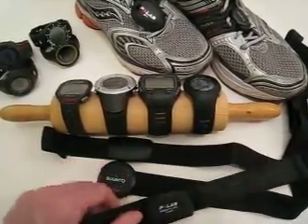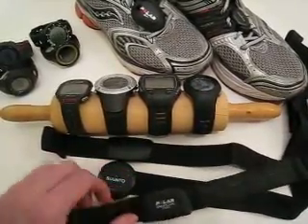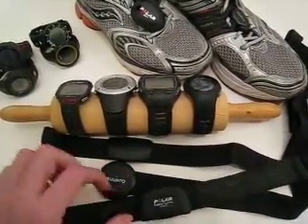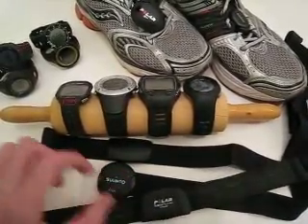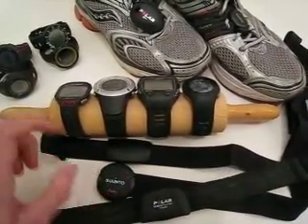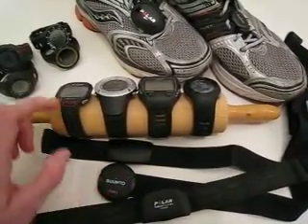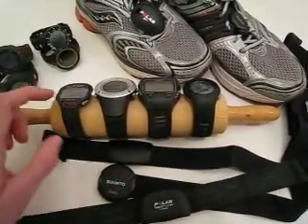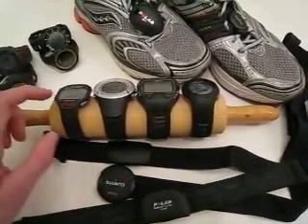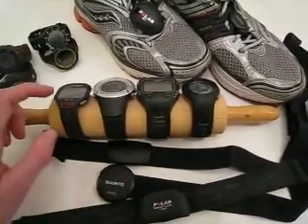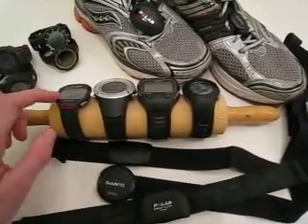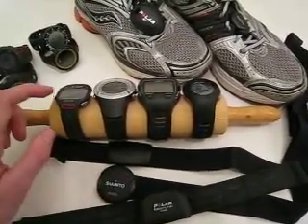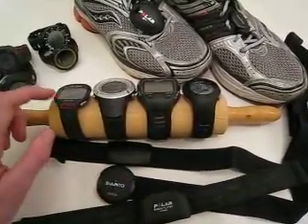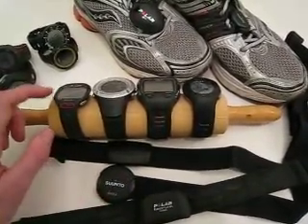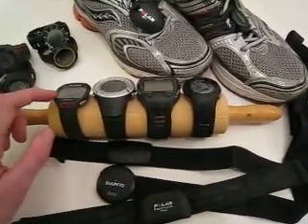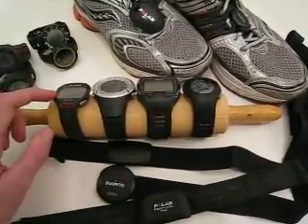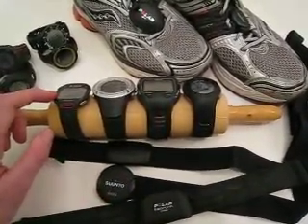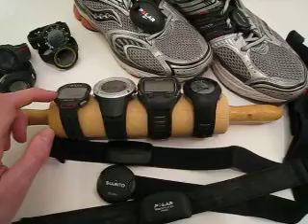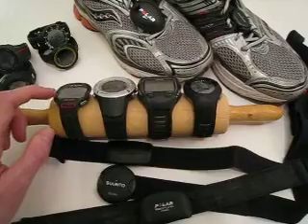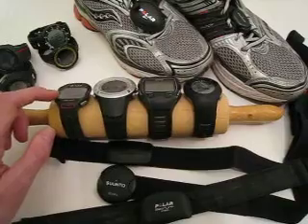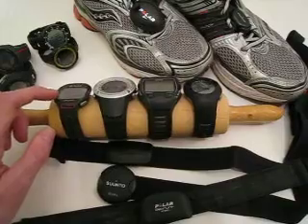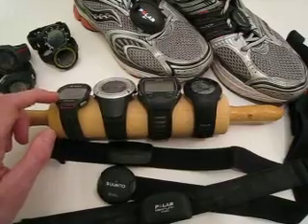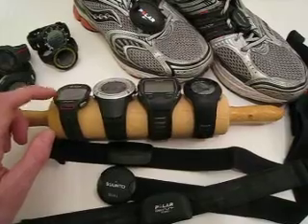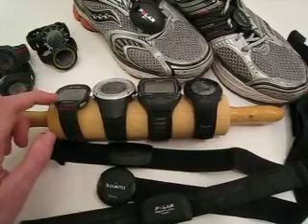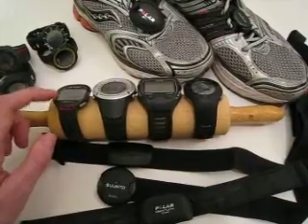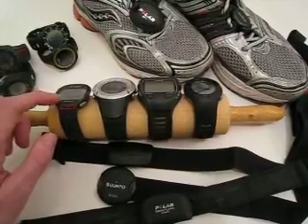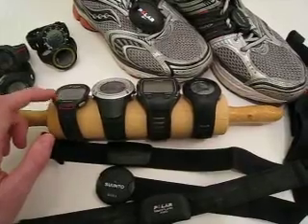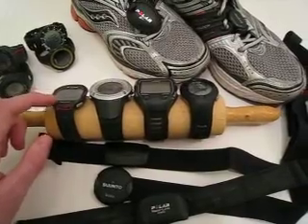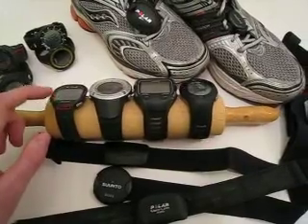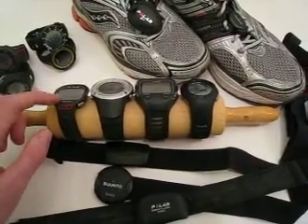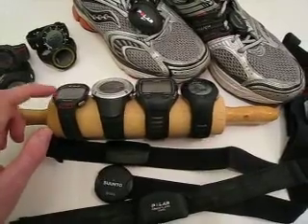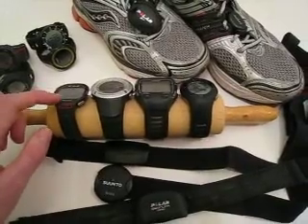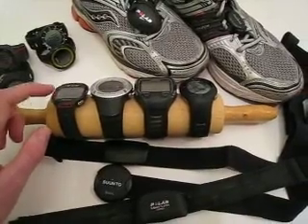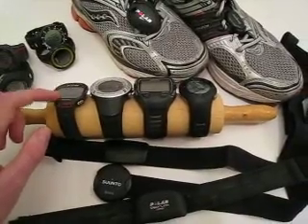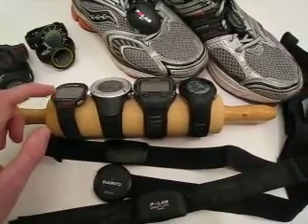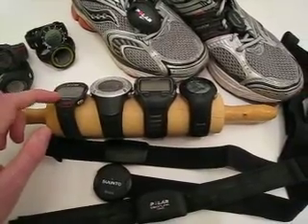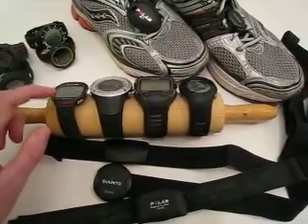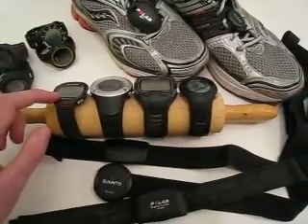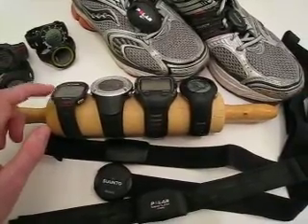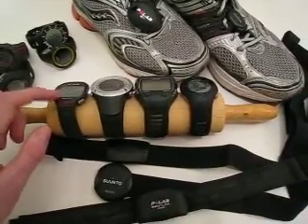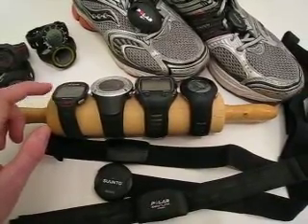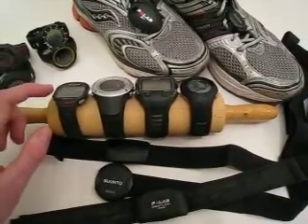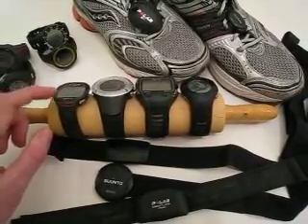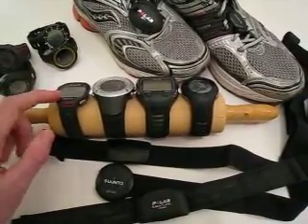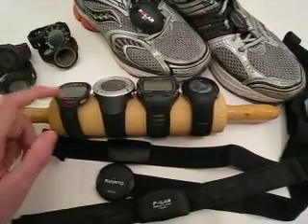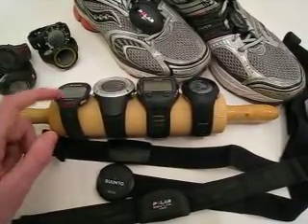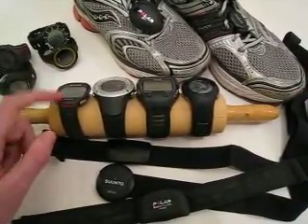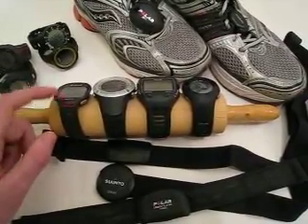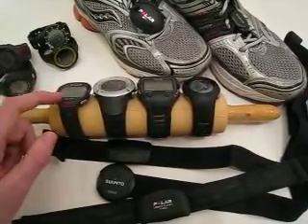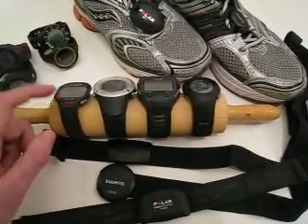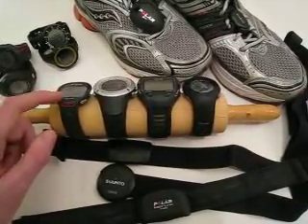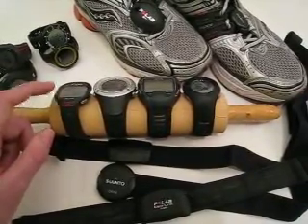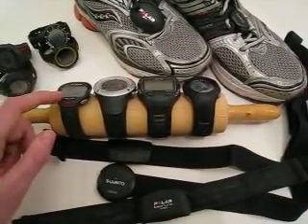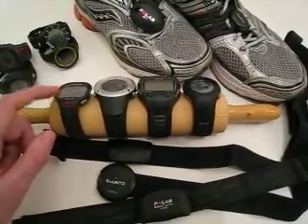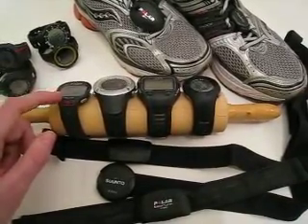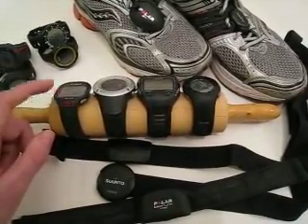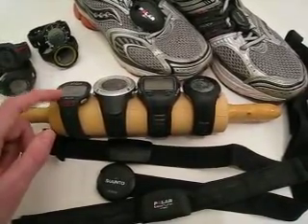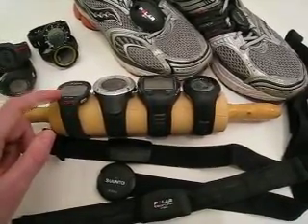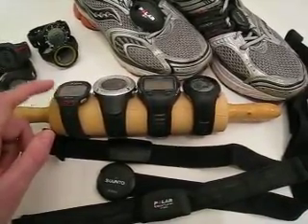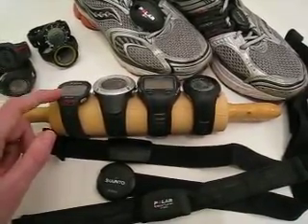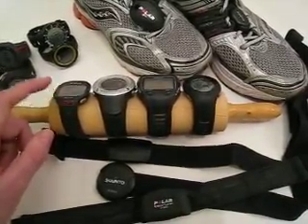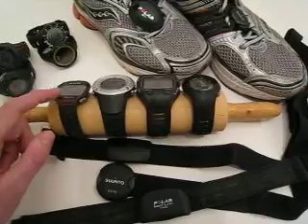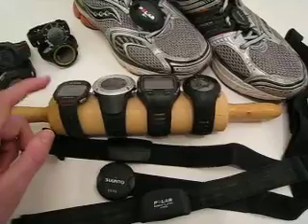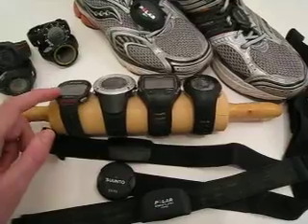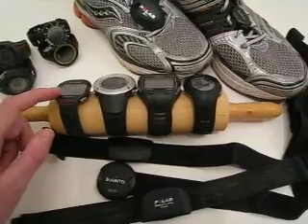So with this watch, the Polar RCX5, you can actually measure your heart rate under water when you're swimming.